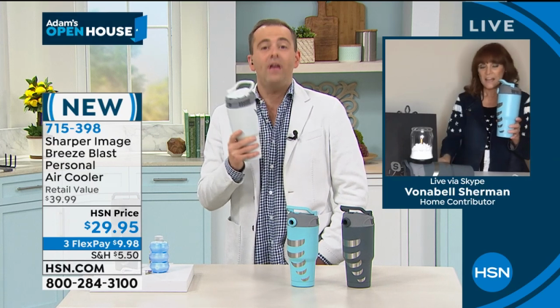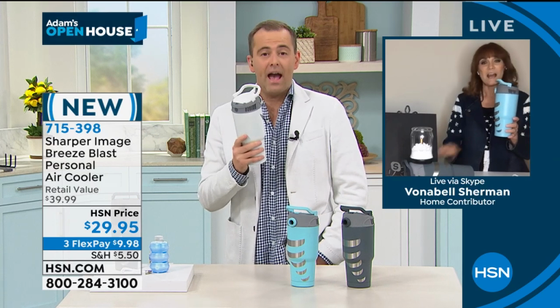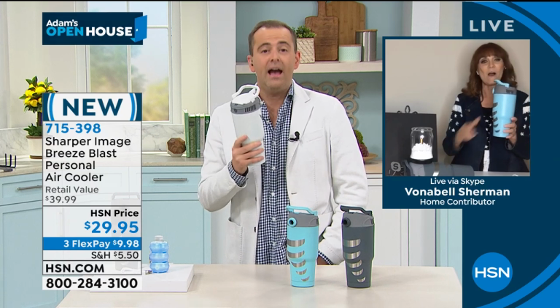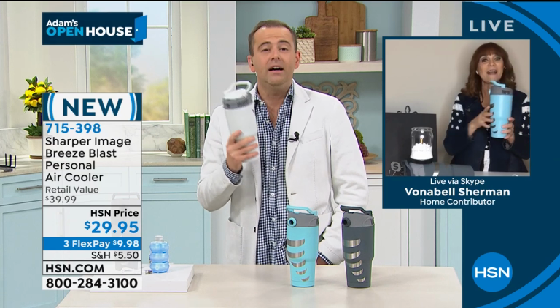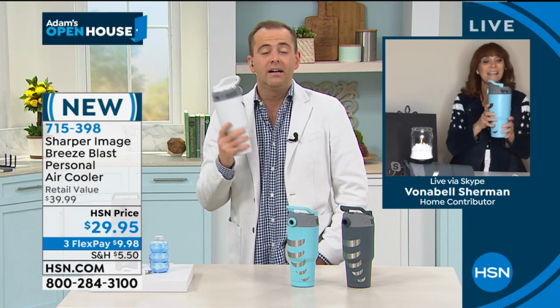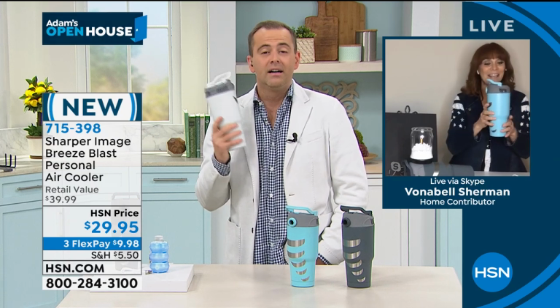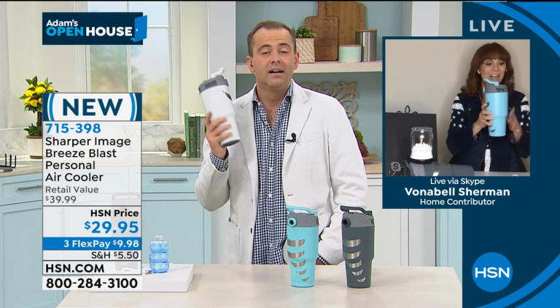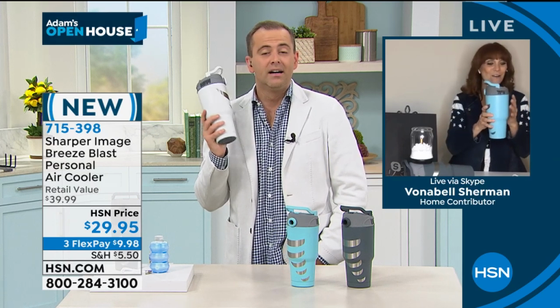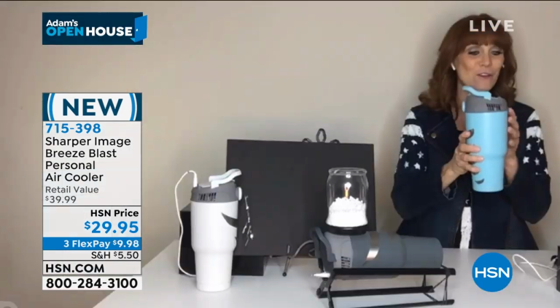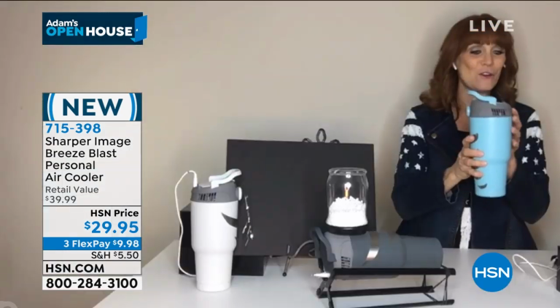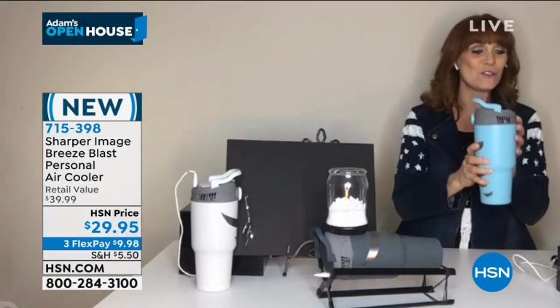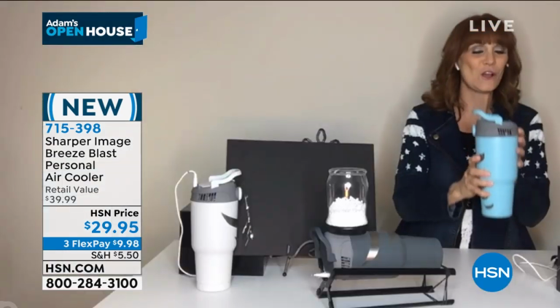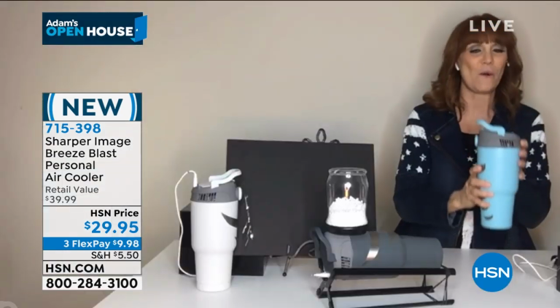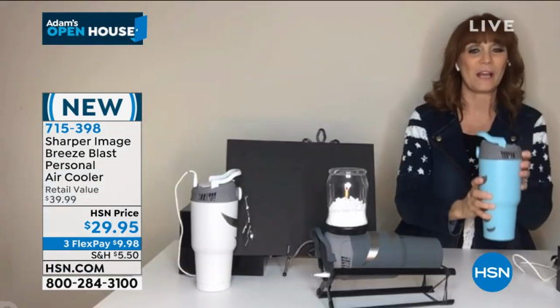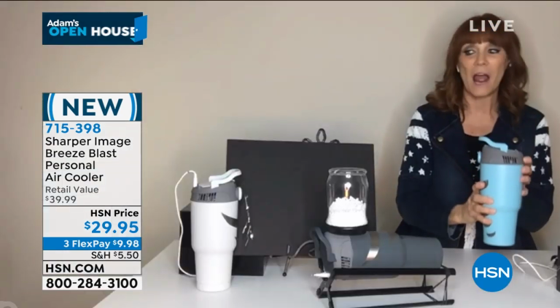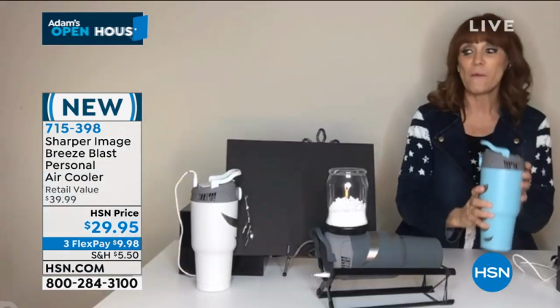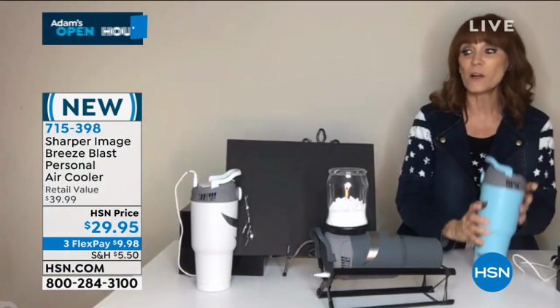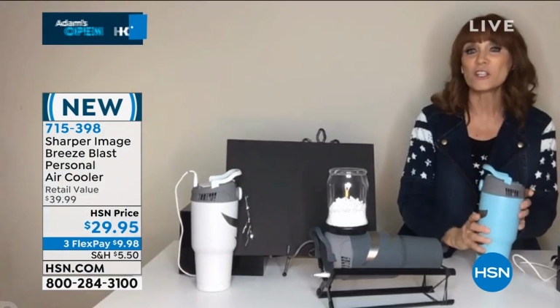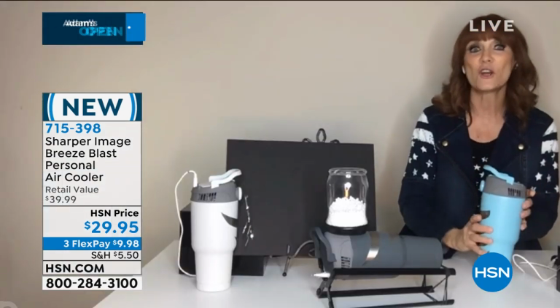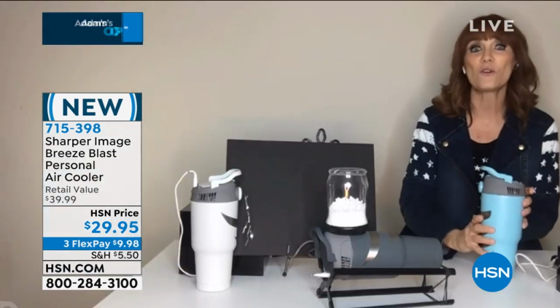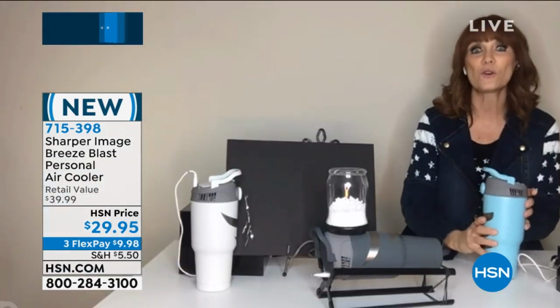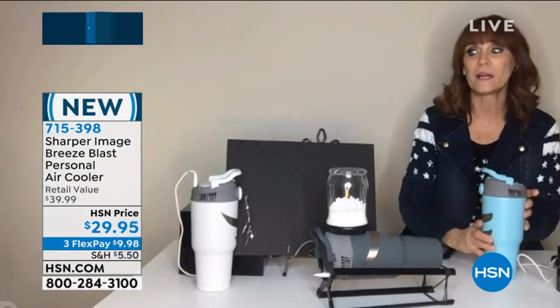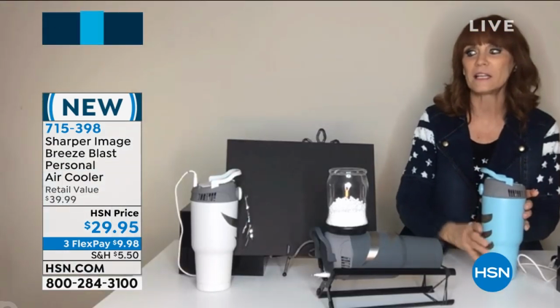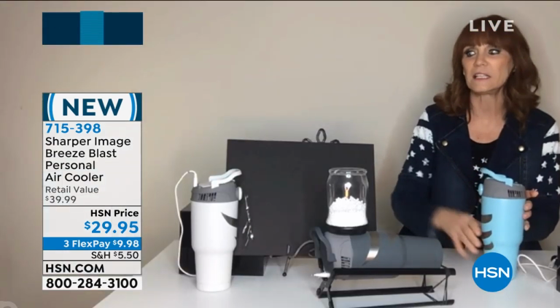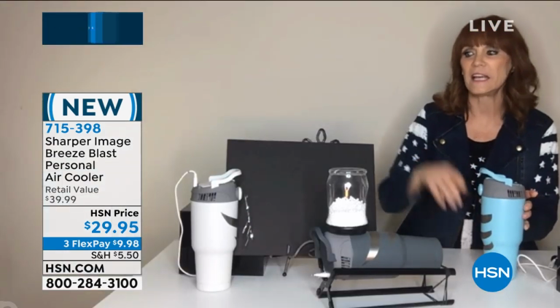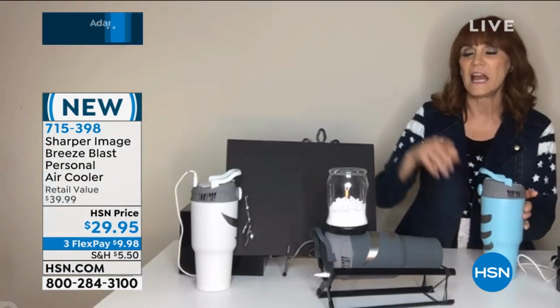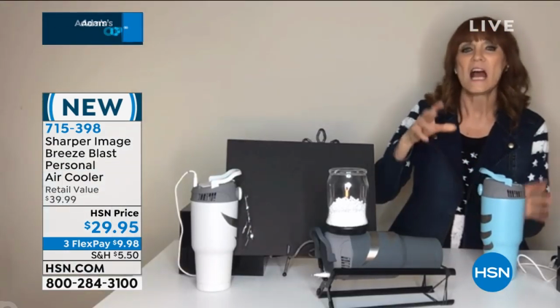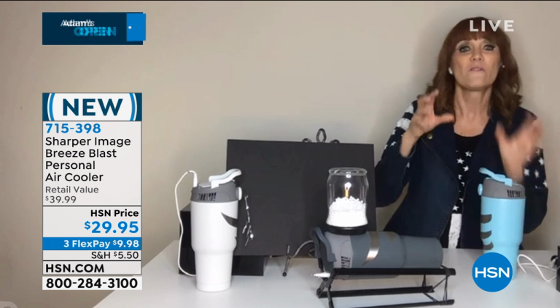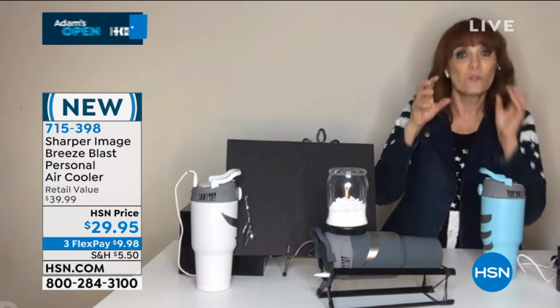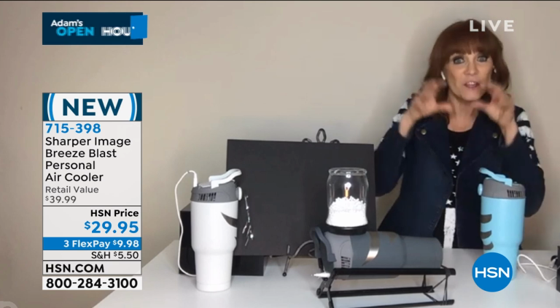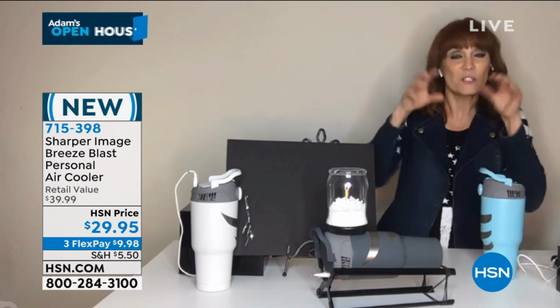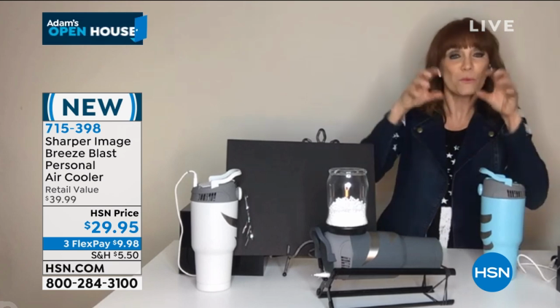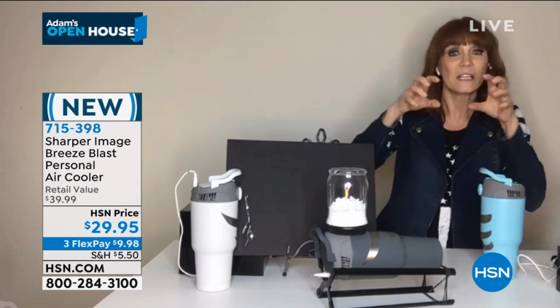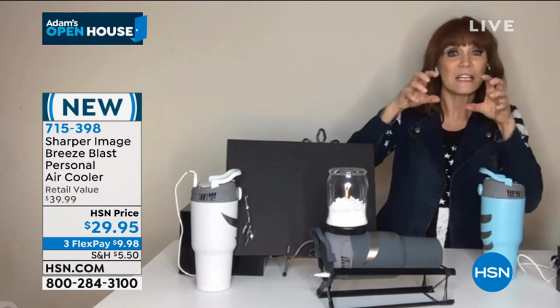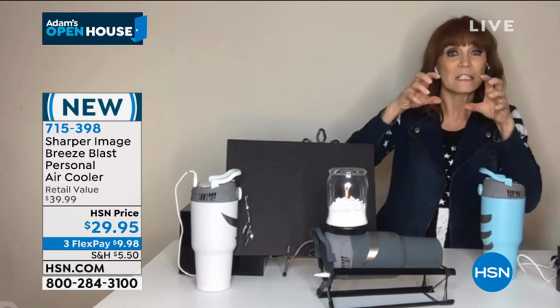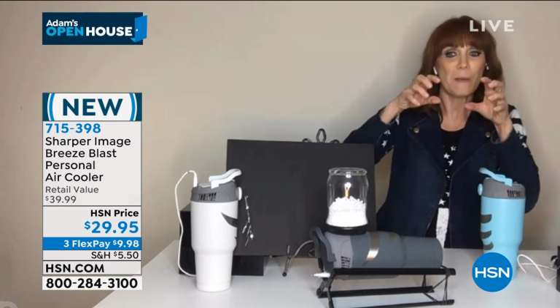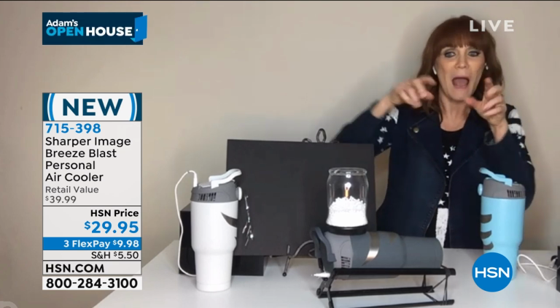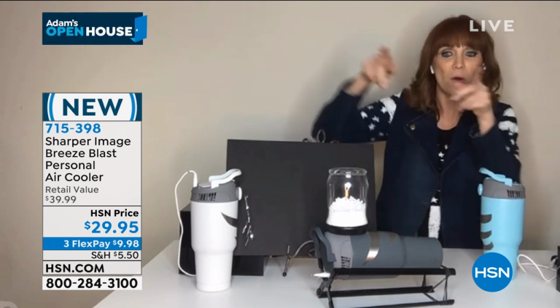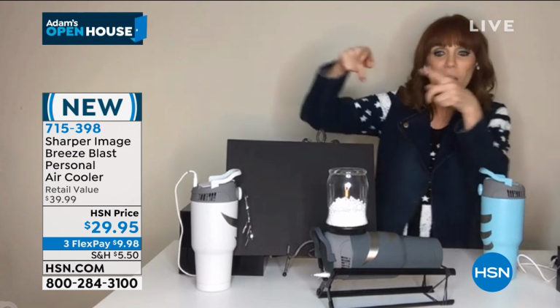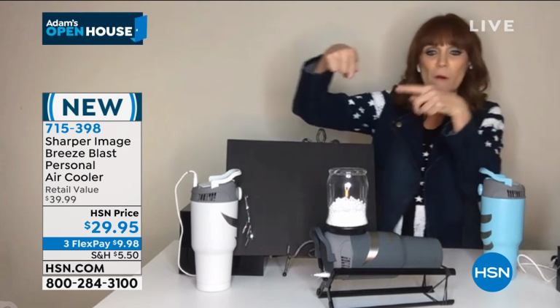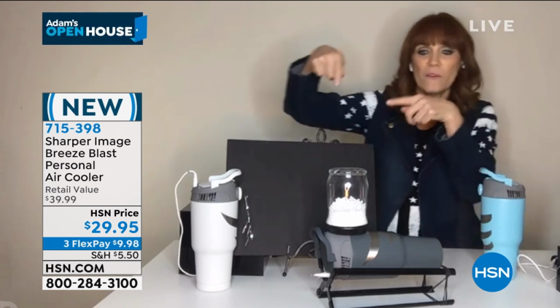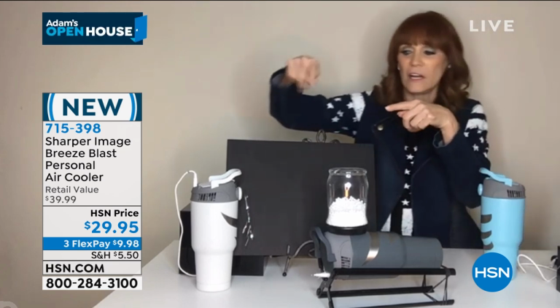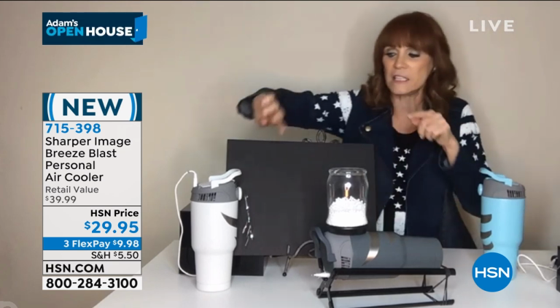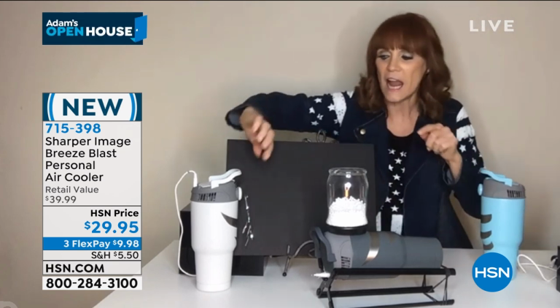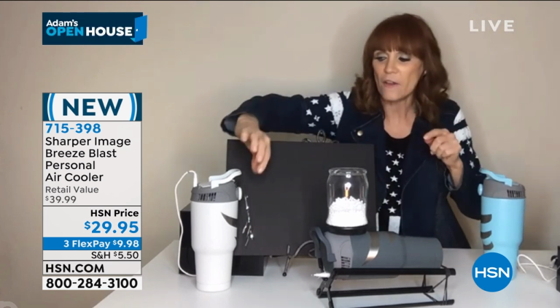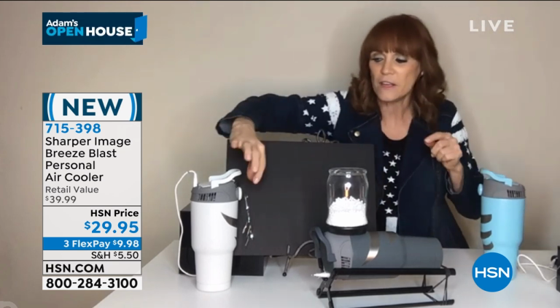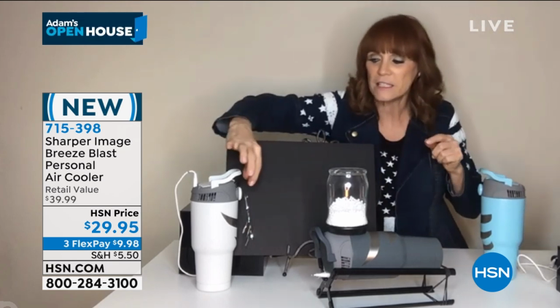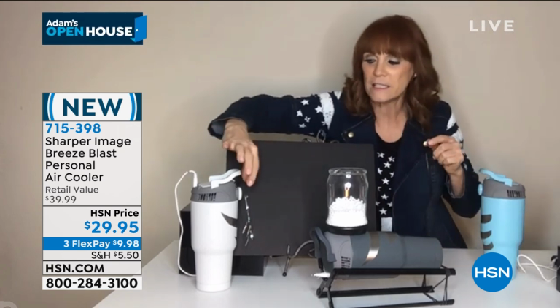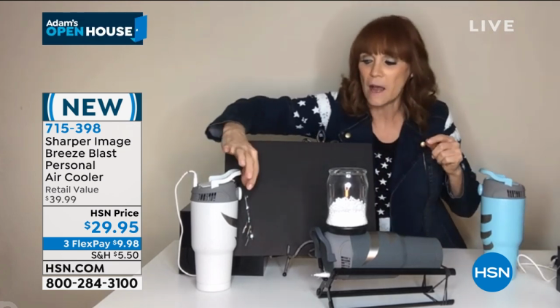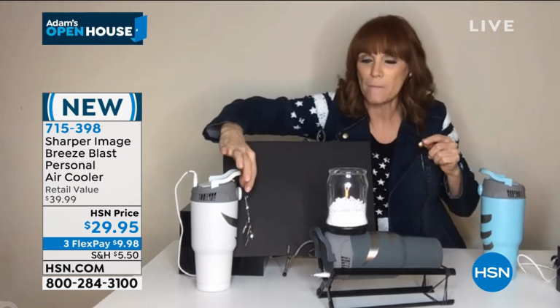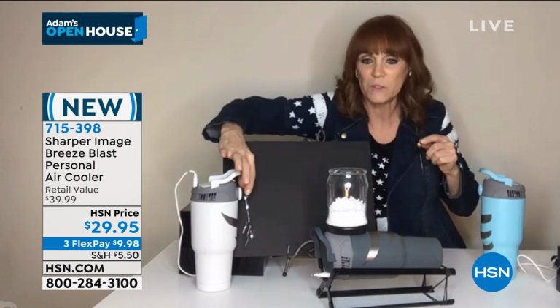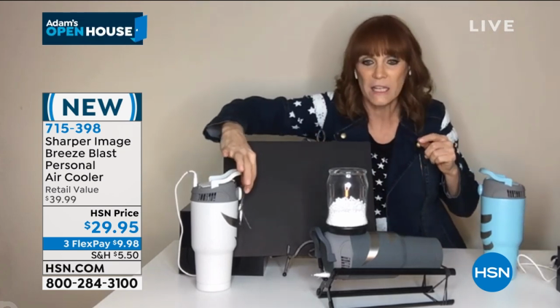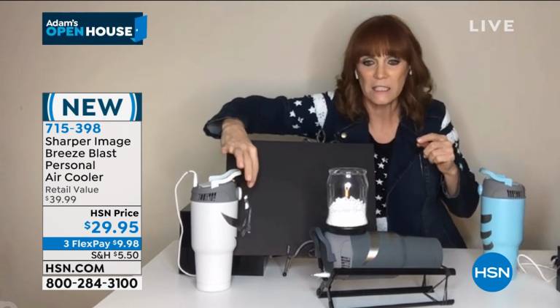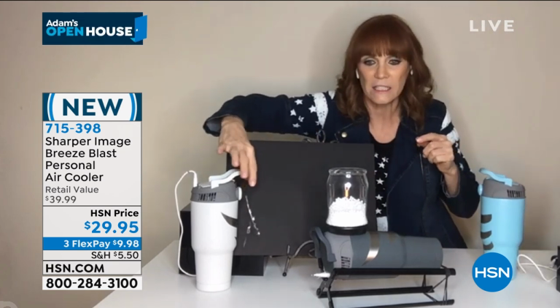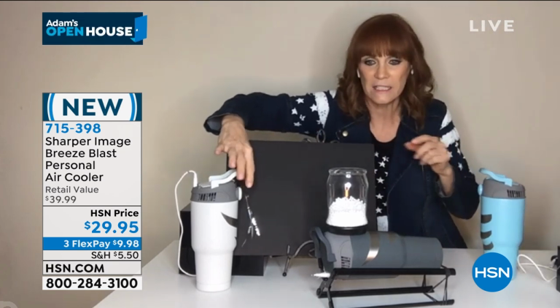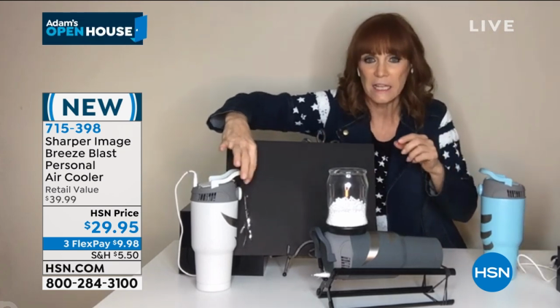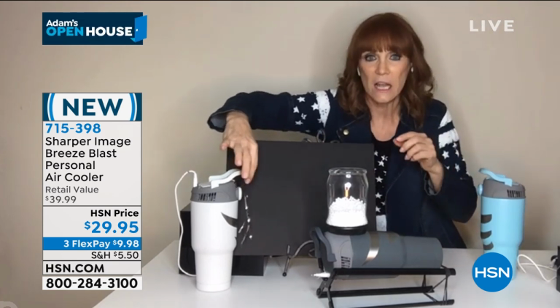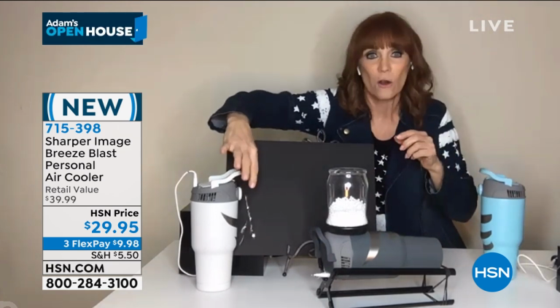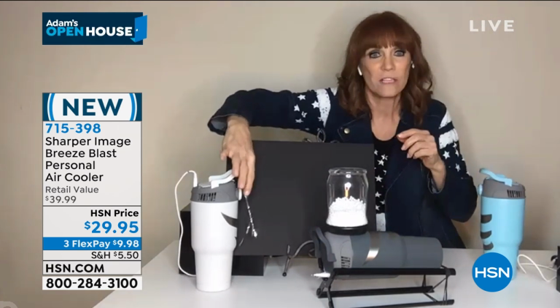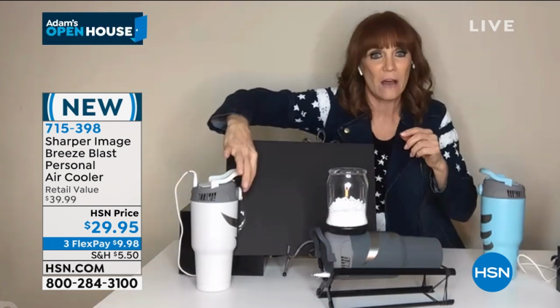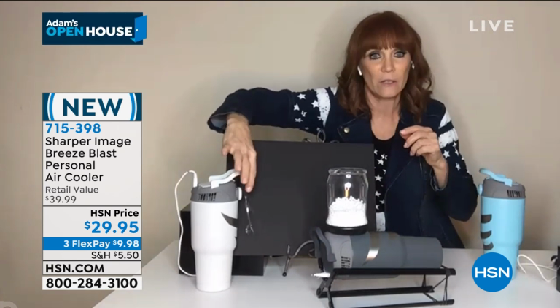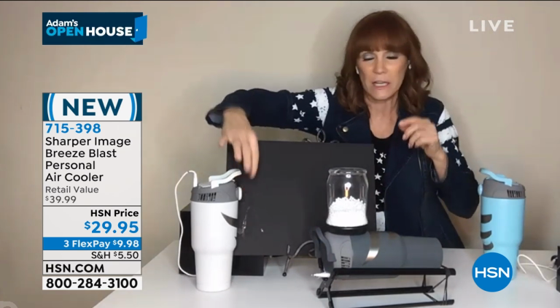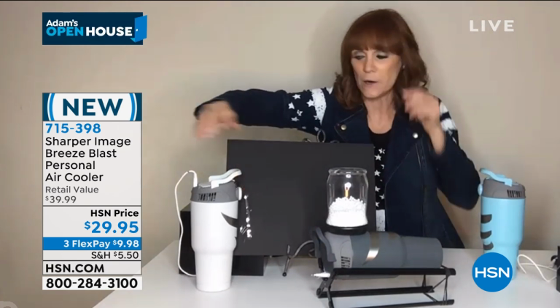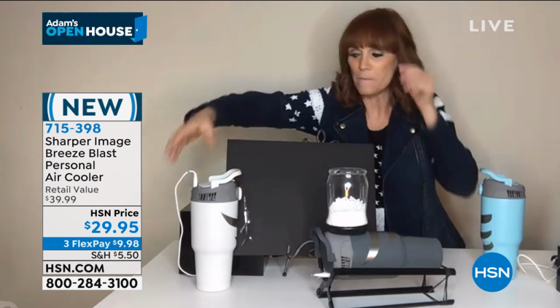I can hear yours going. I want to show you quickly — this really is power. Come over here. See how this tinsel is down here?